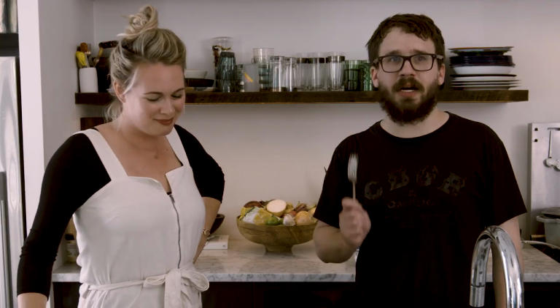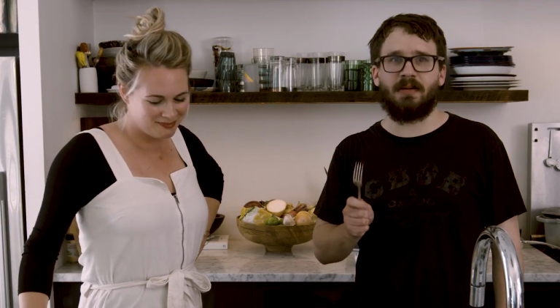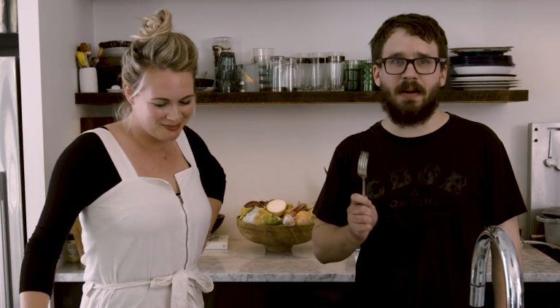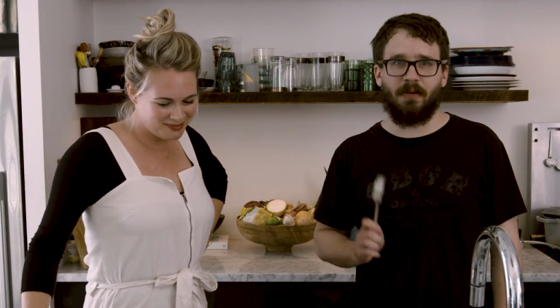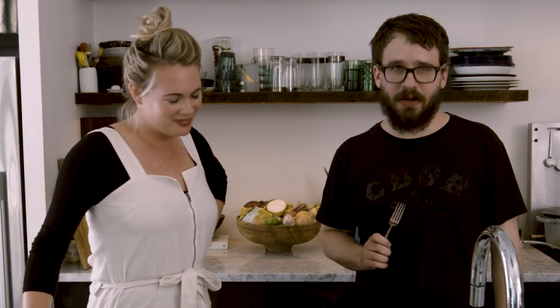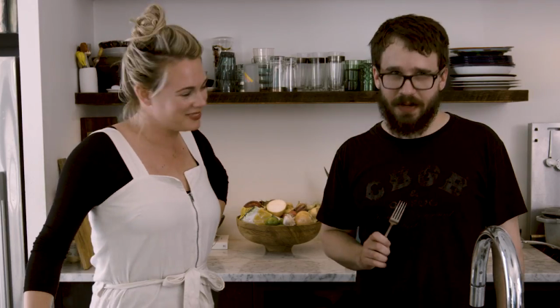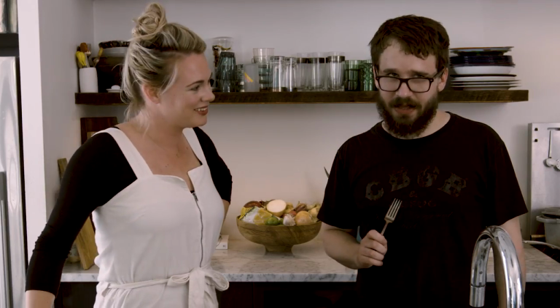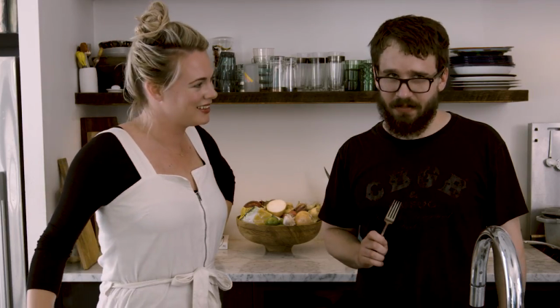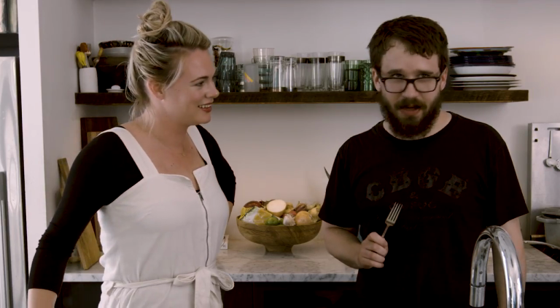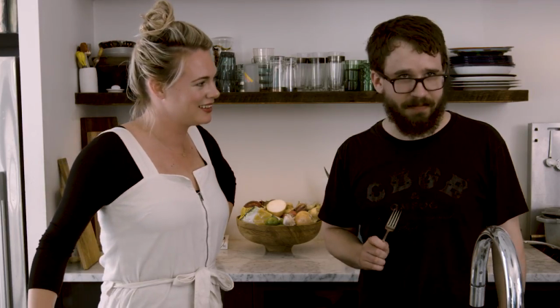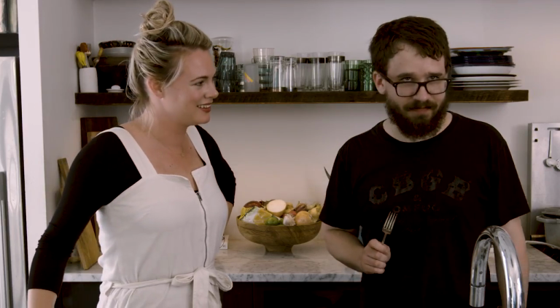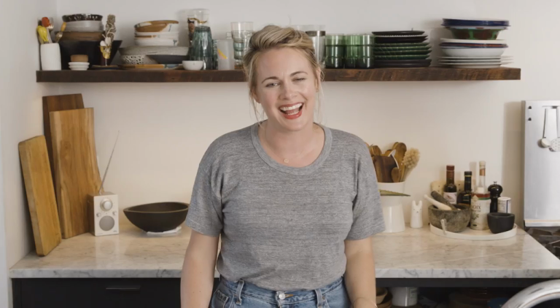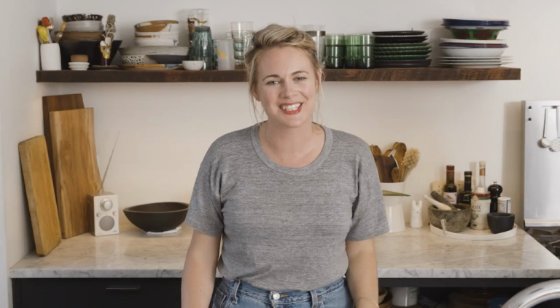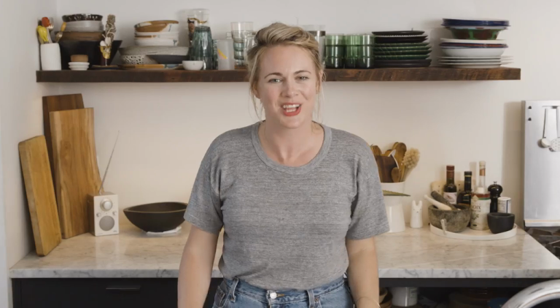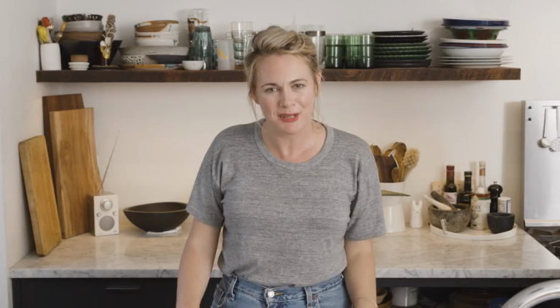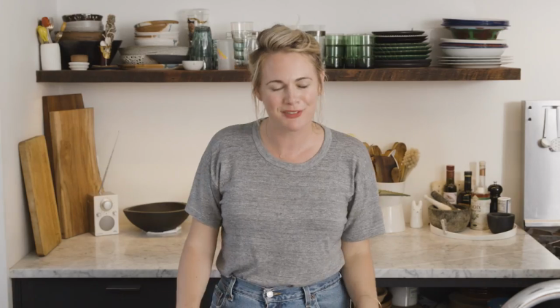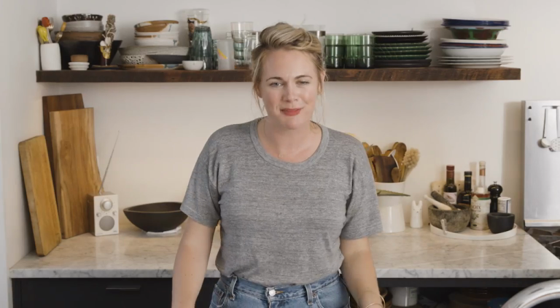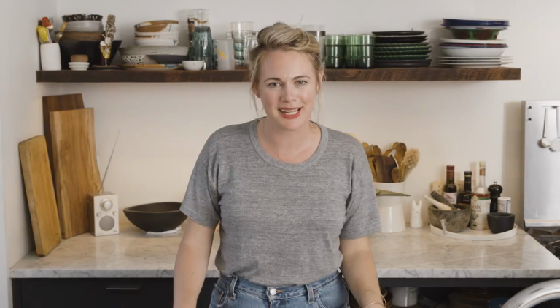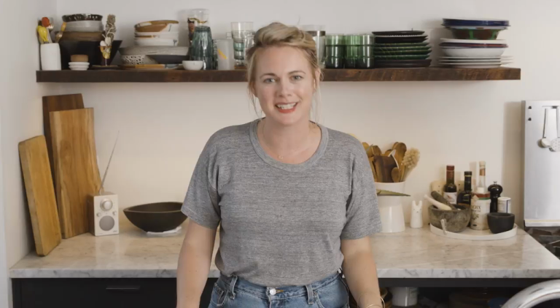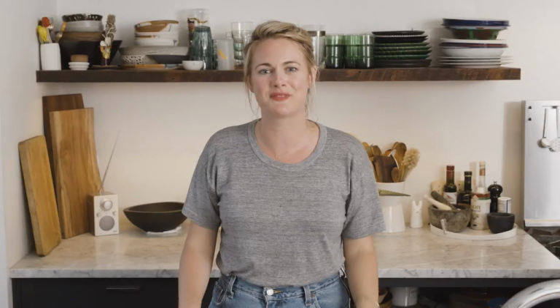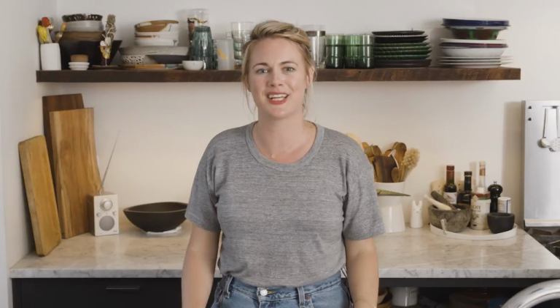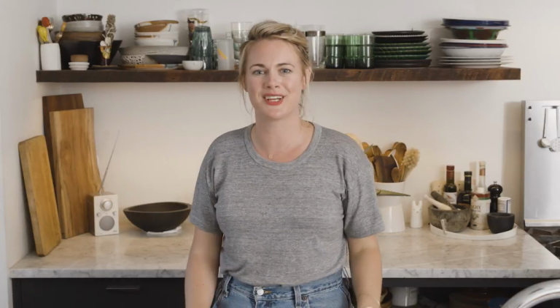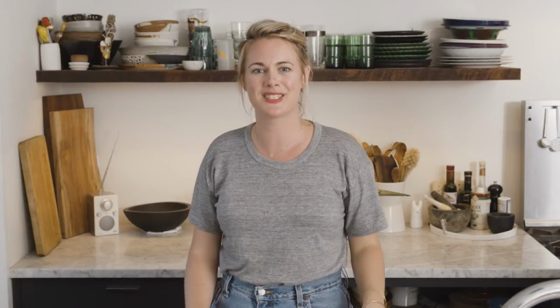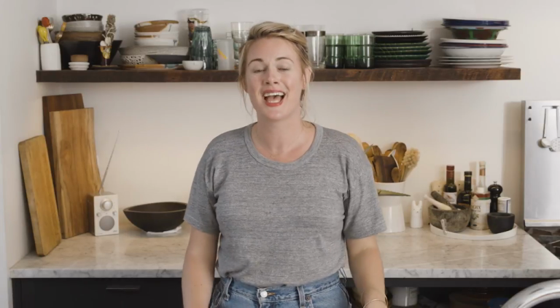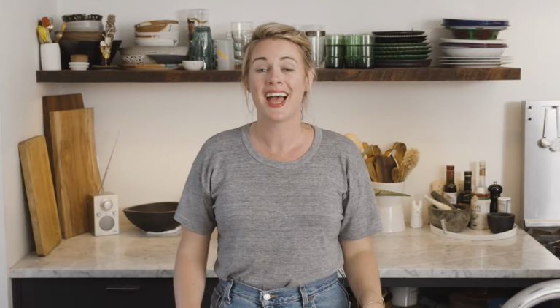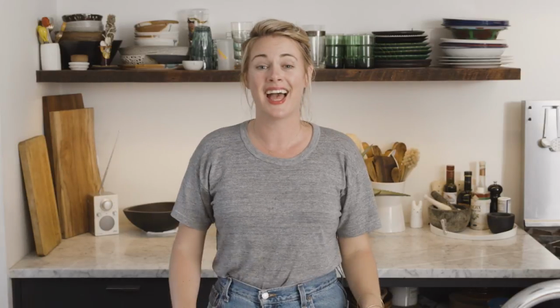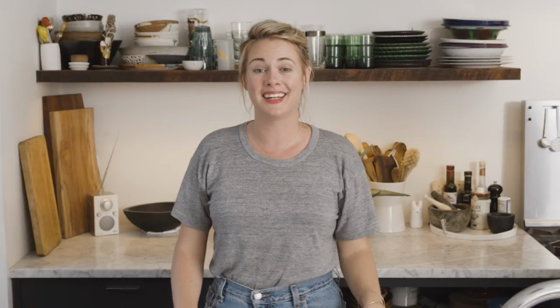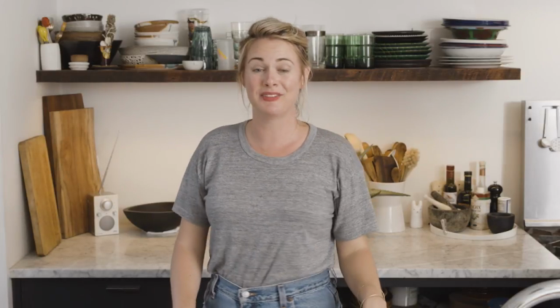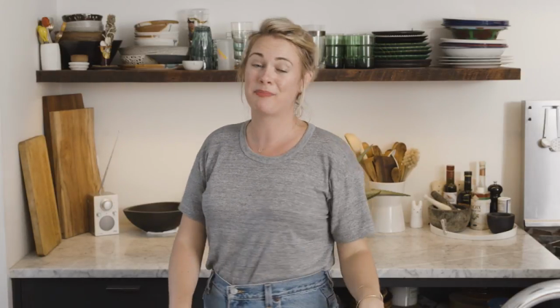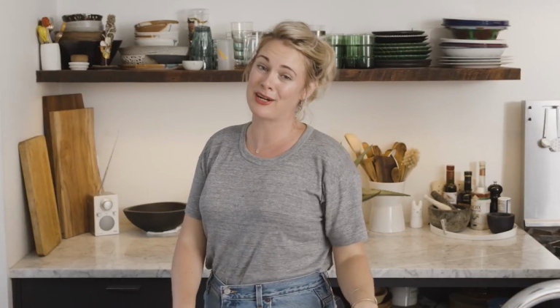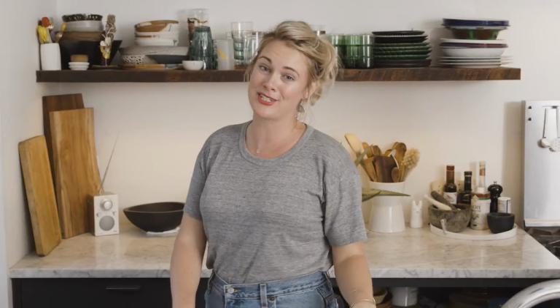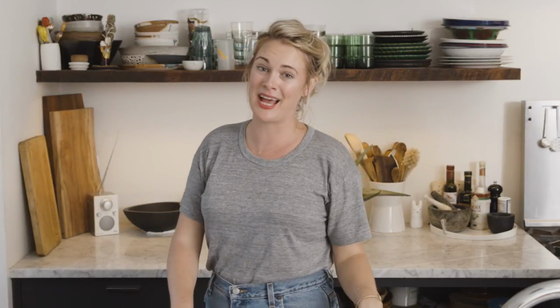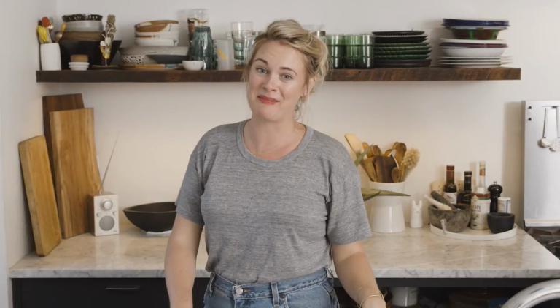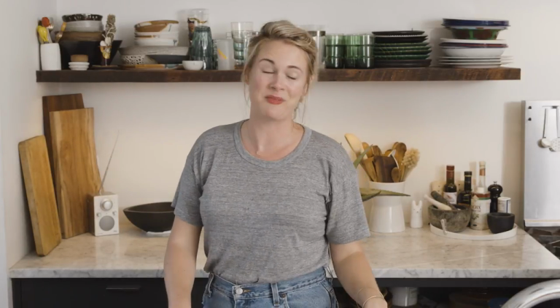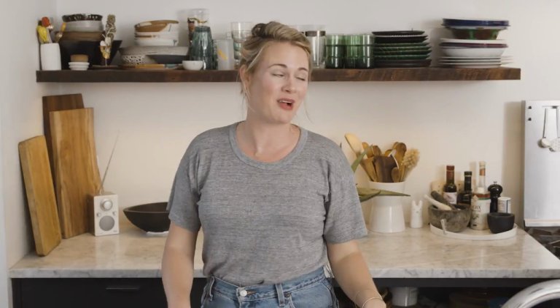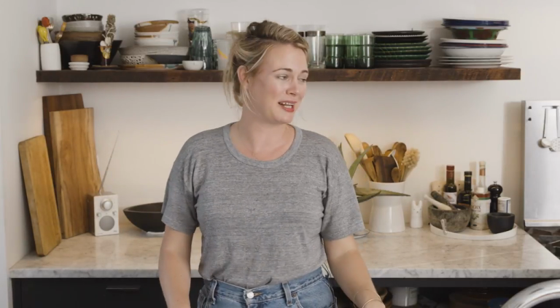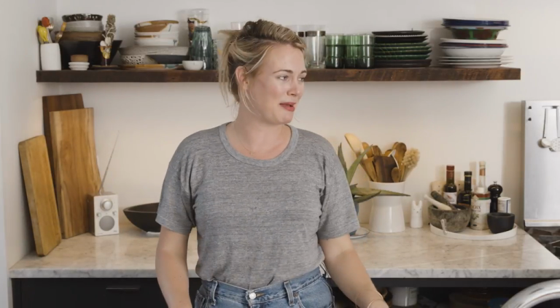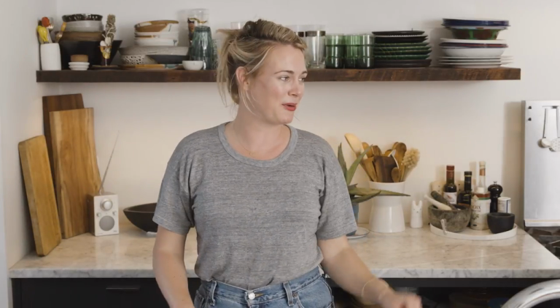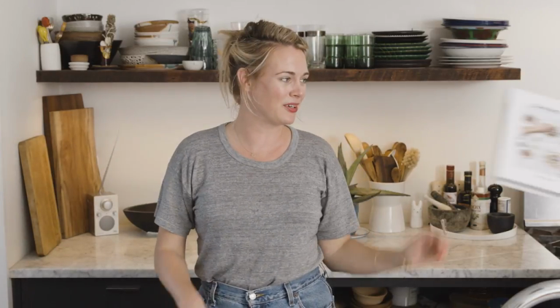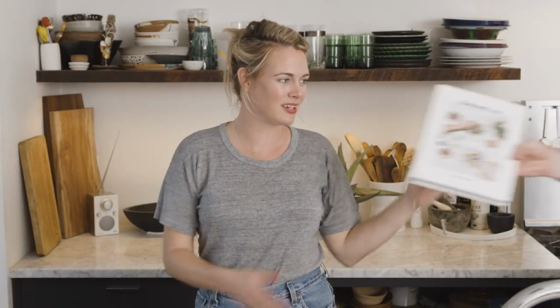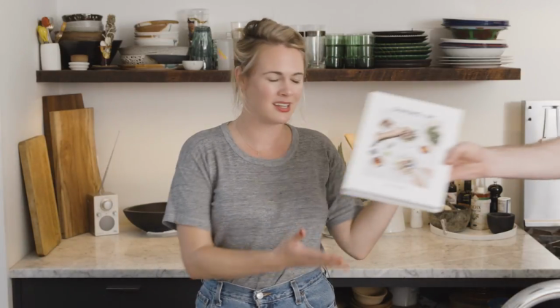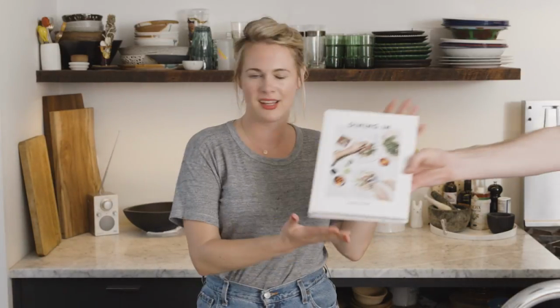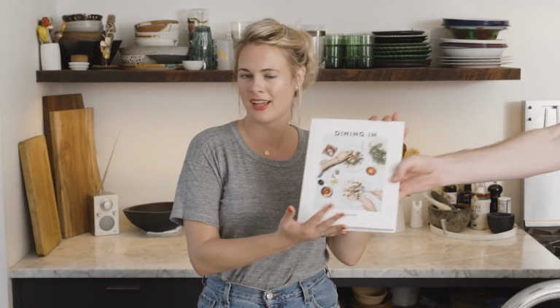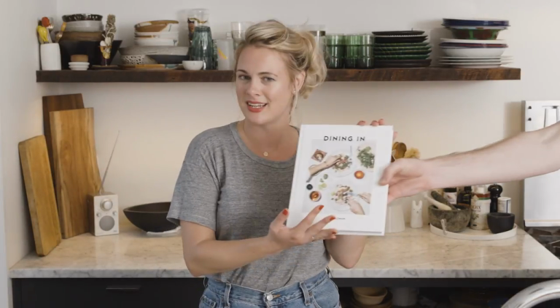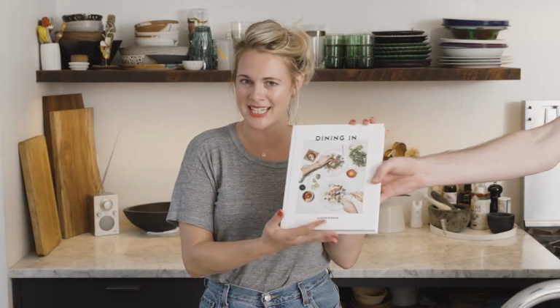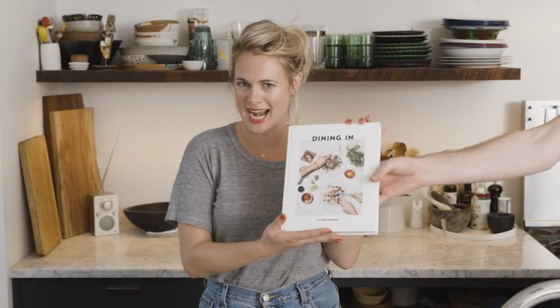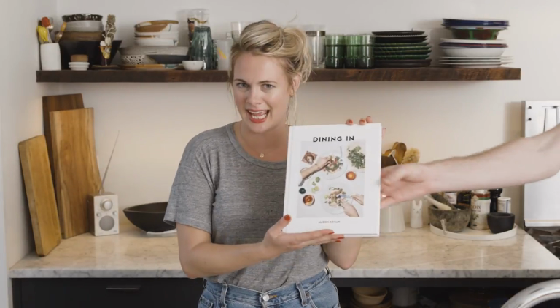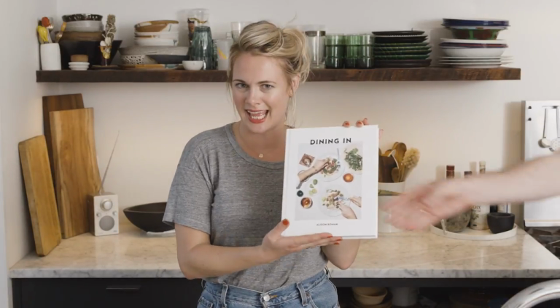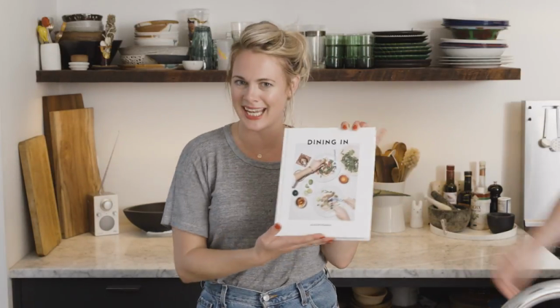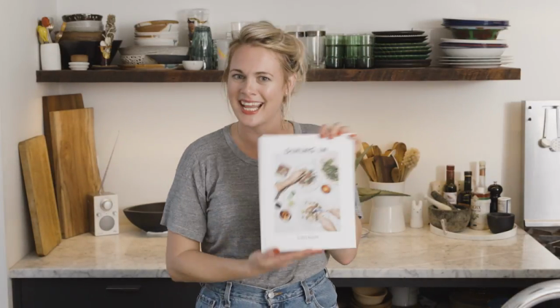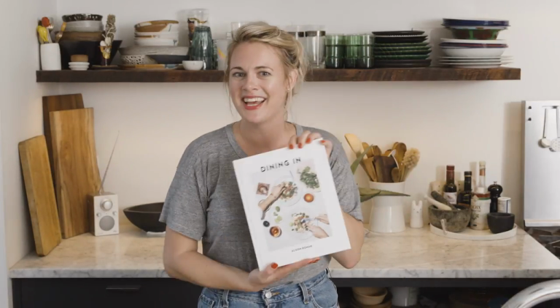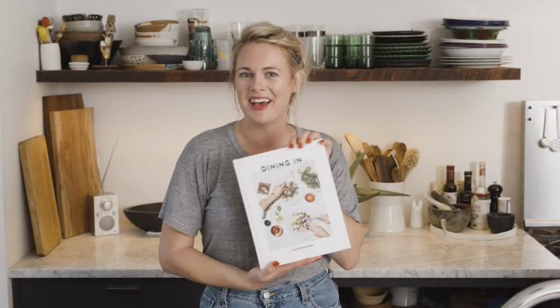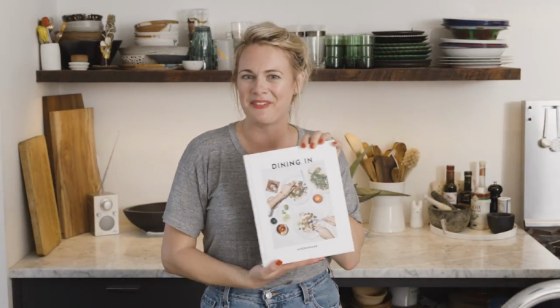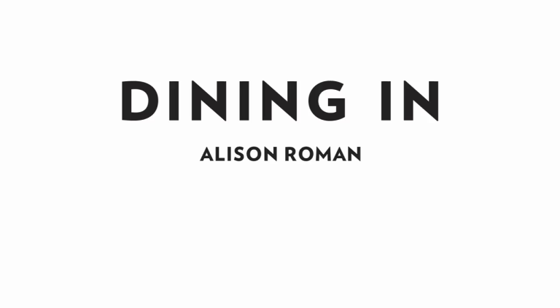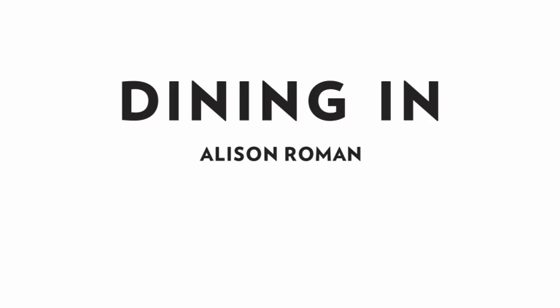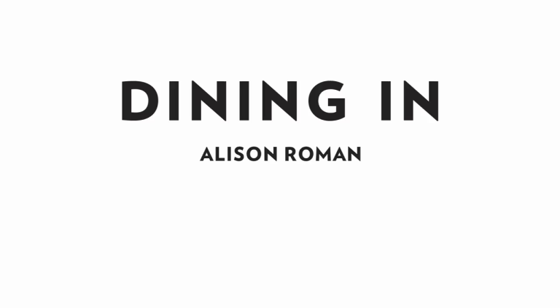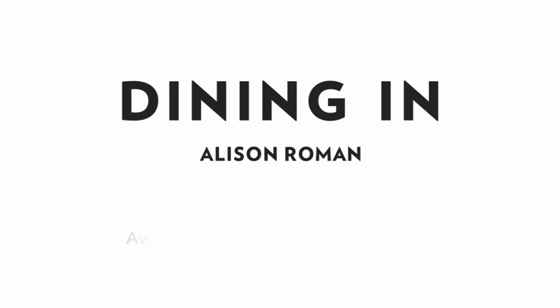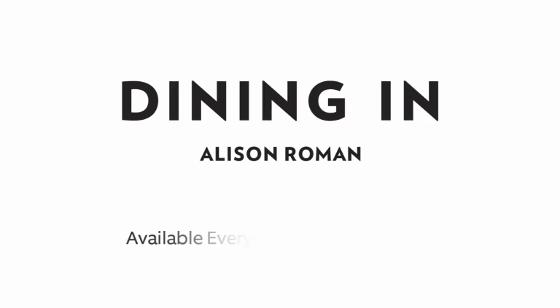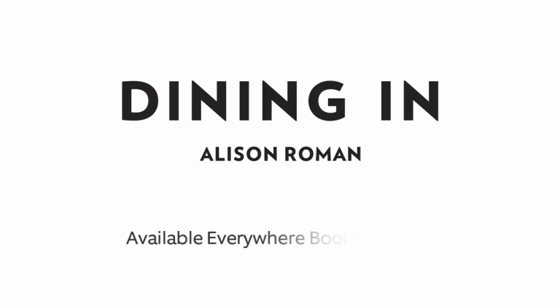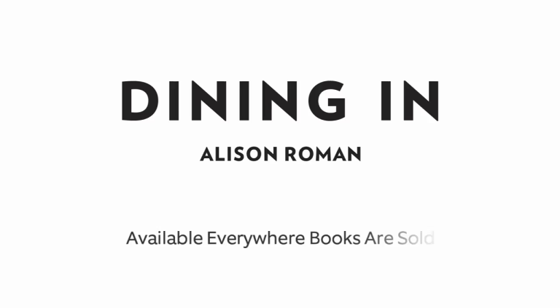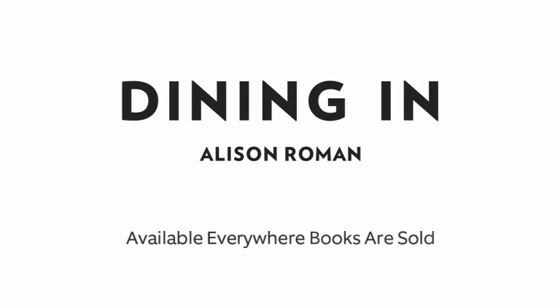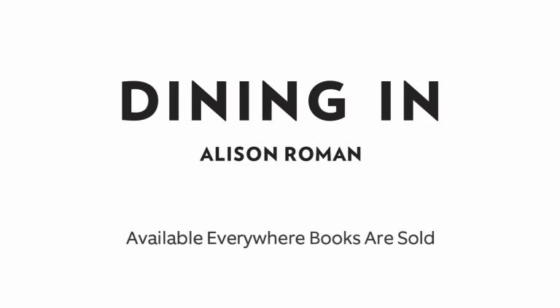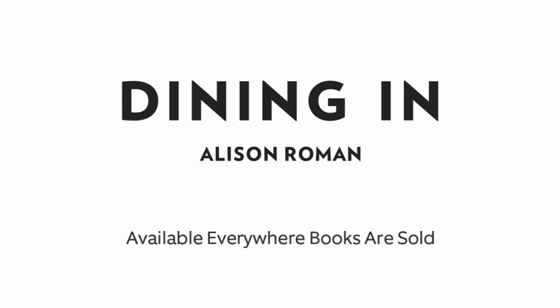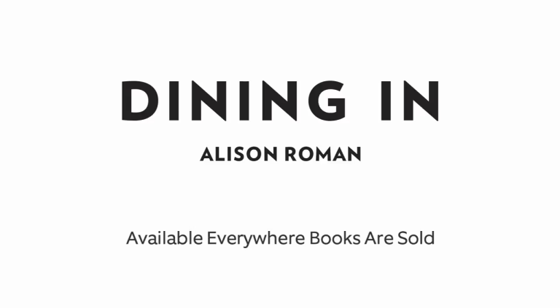Cut them up when you eat them though. I had so much fun making these videos and an even better time writing my book, Dining In, available wherever books are sold.